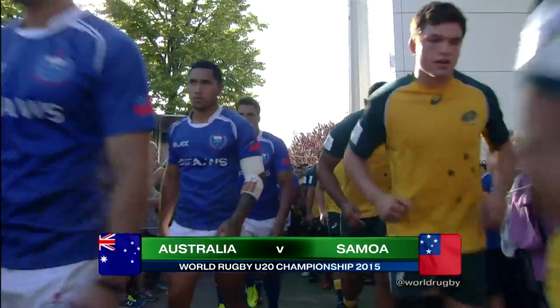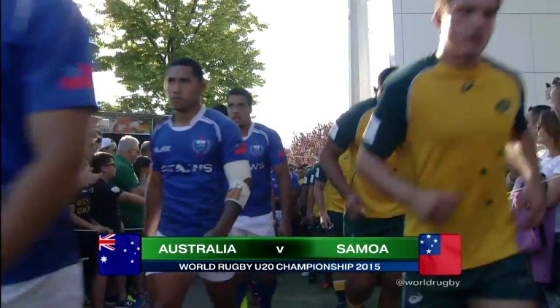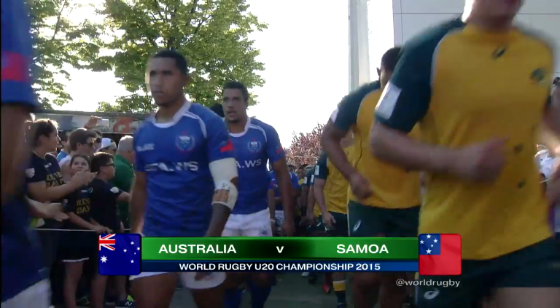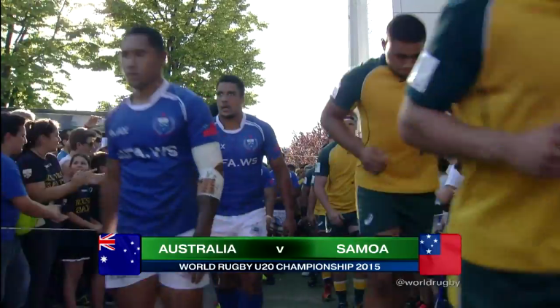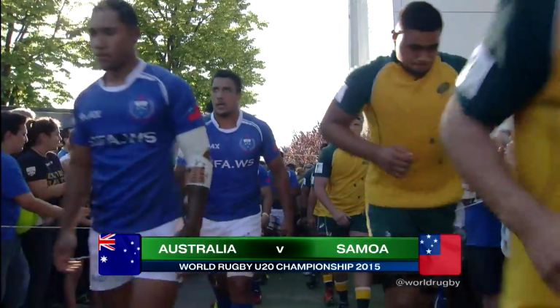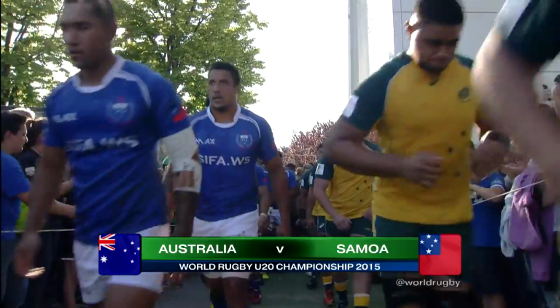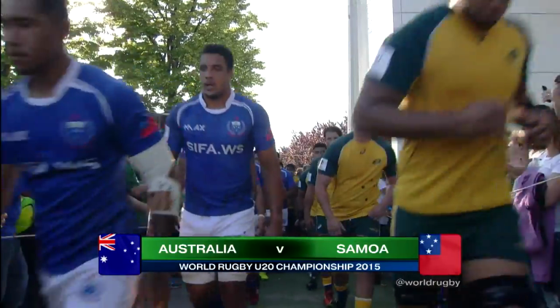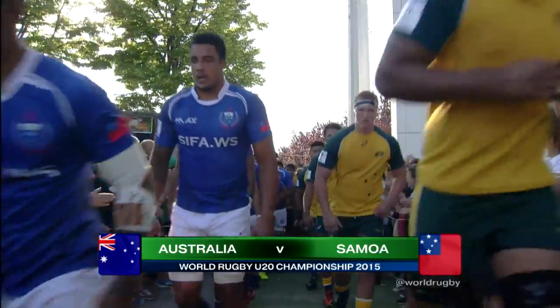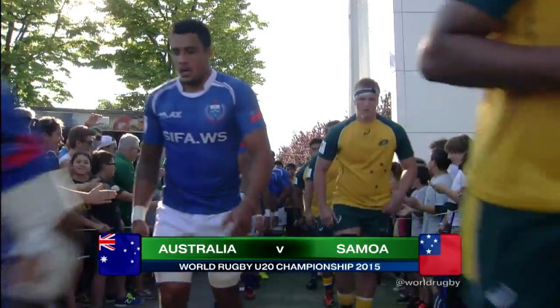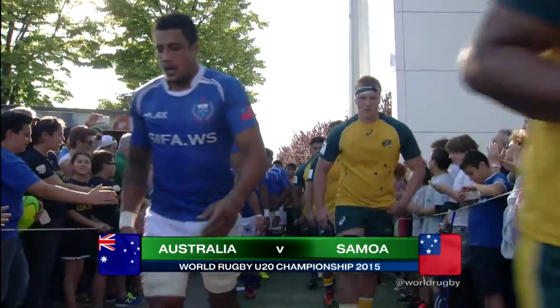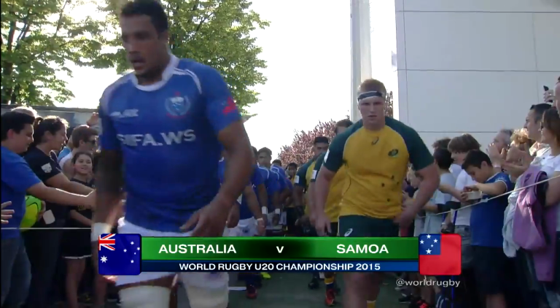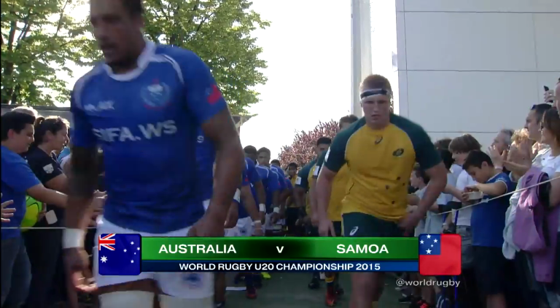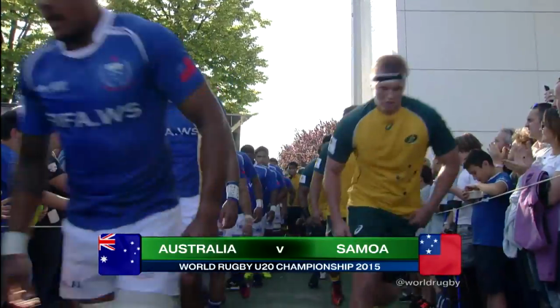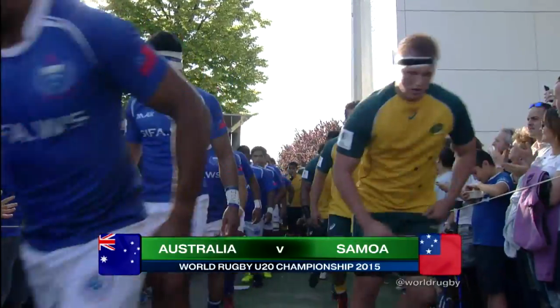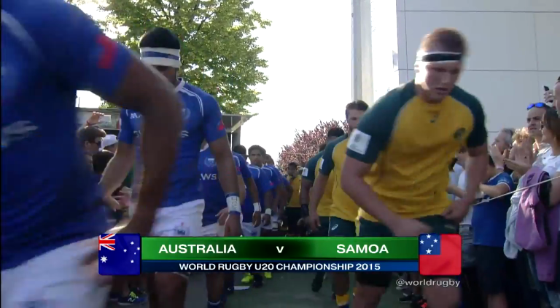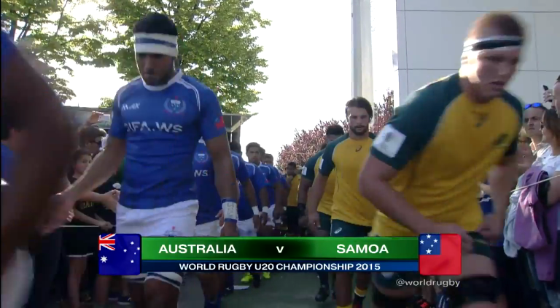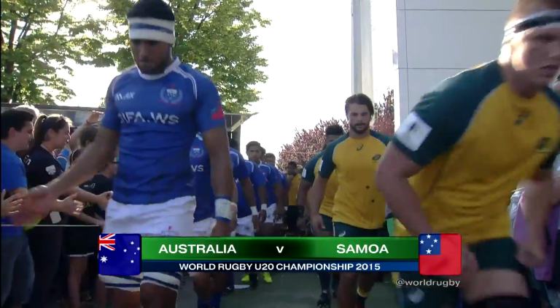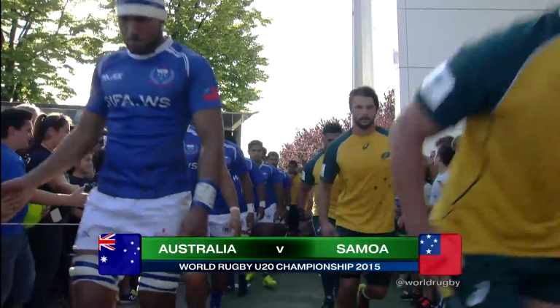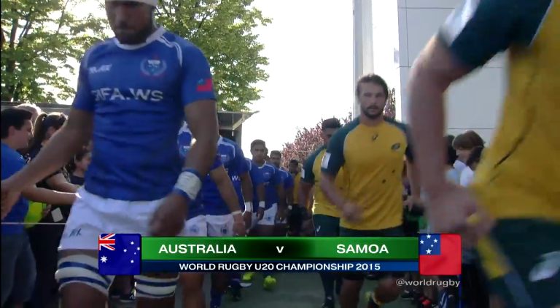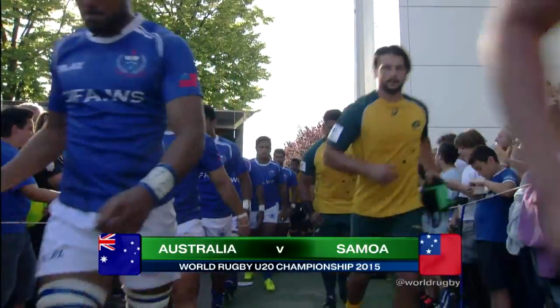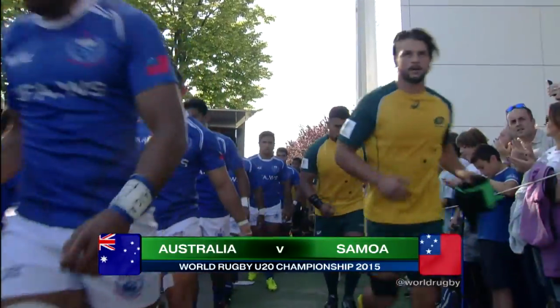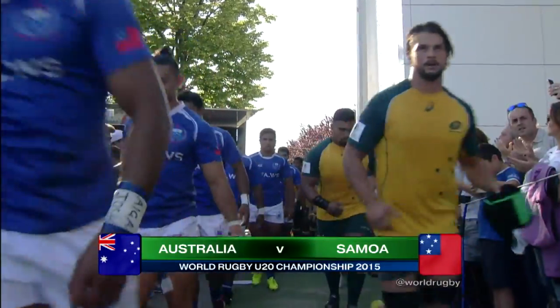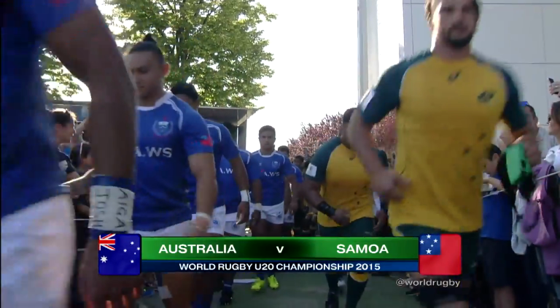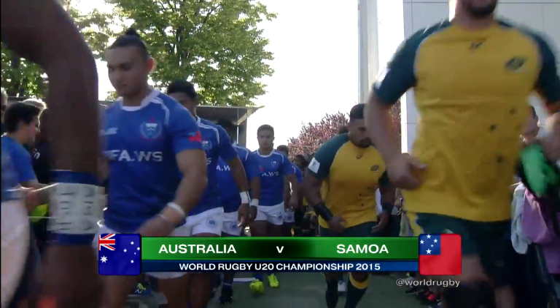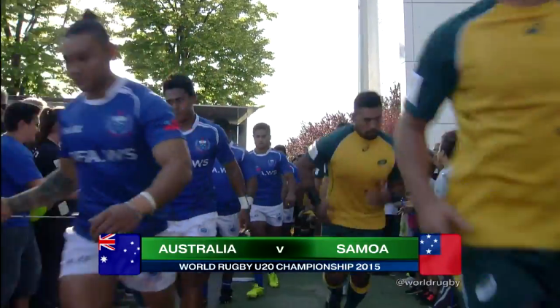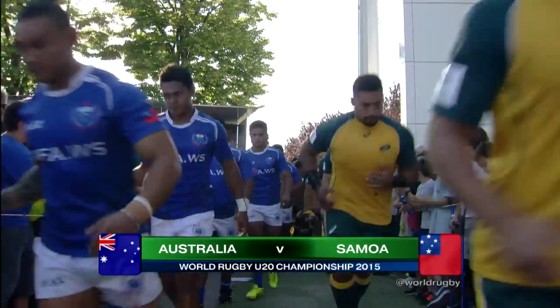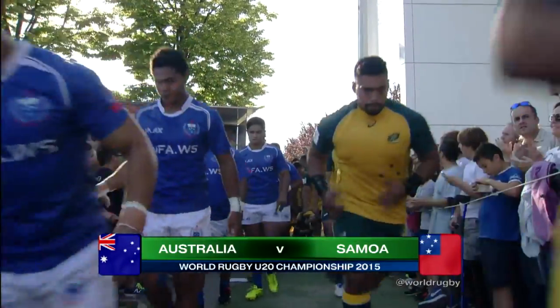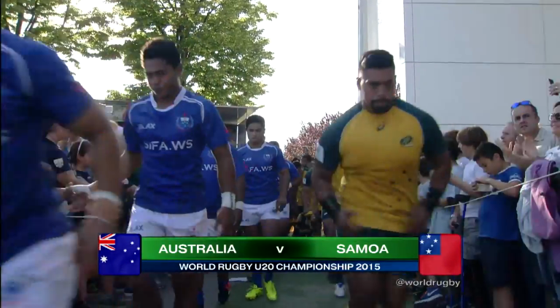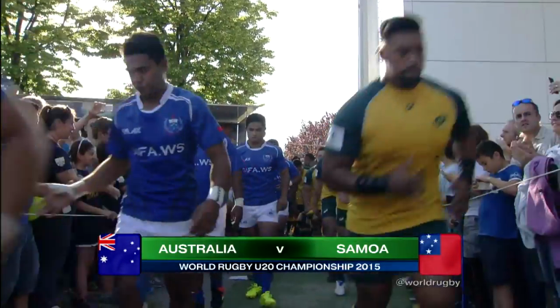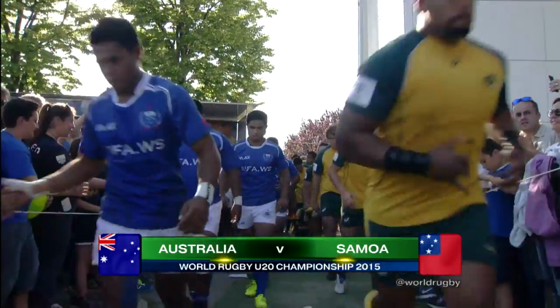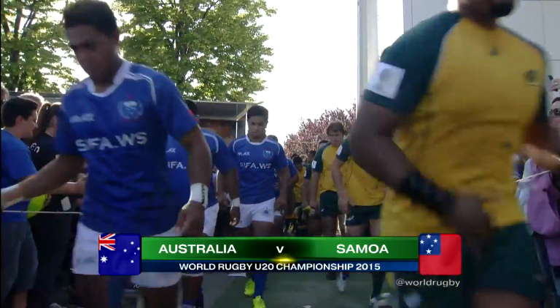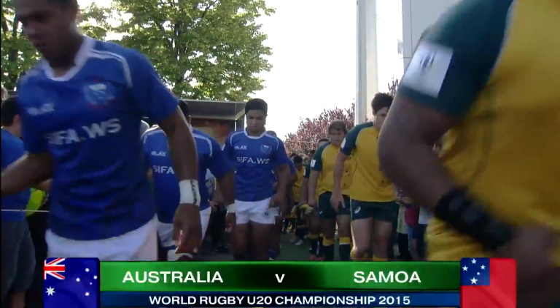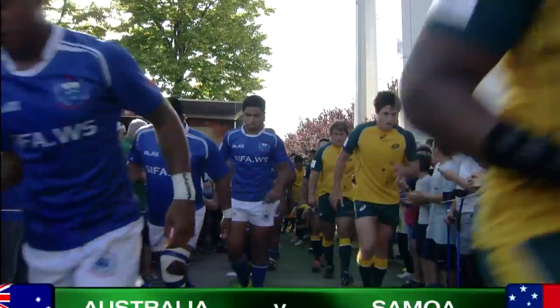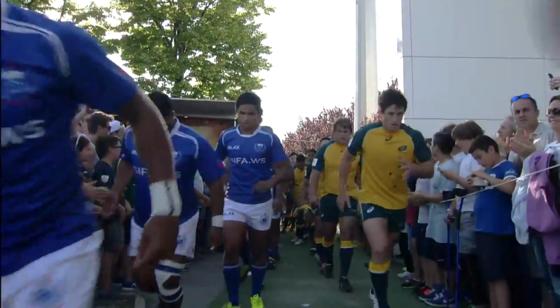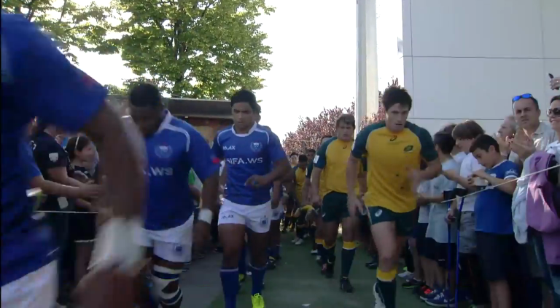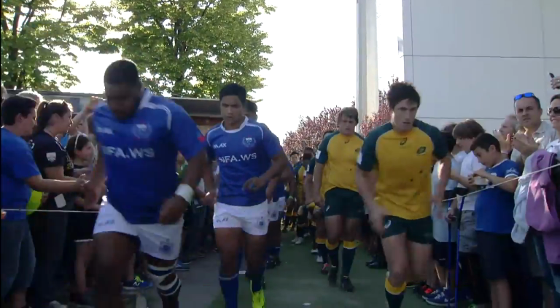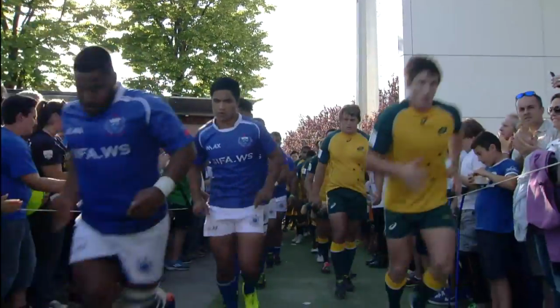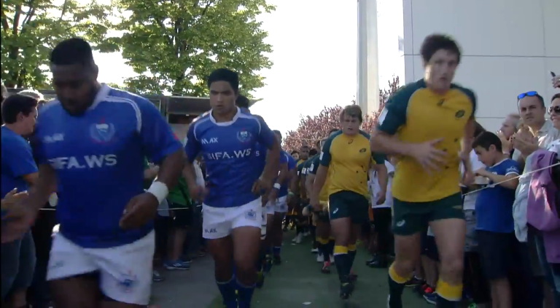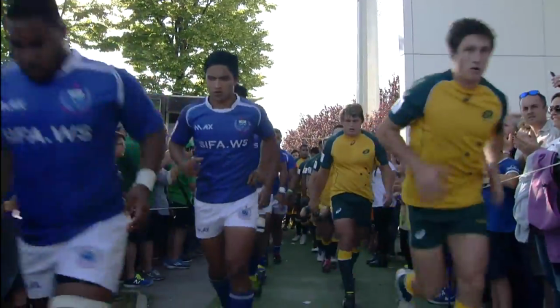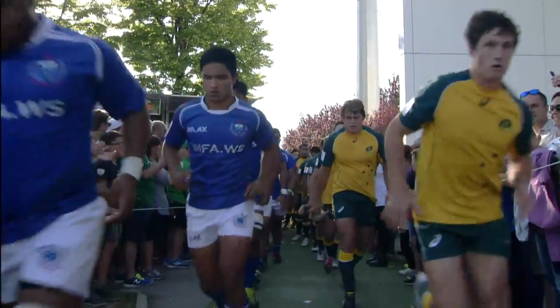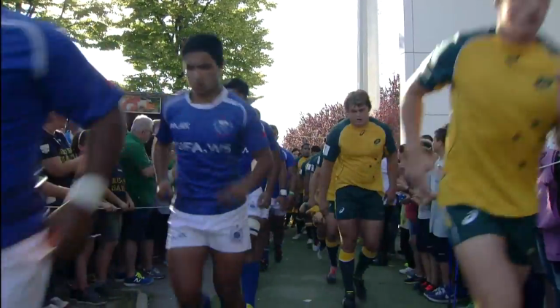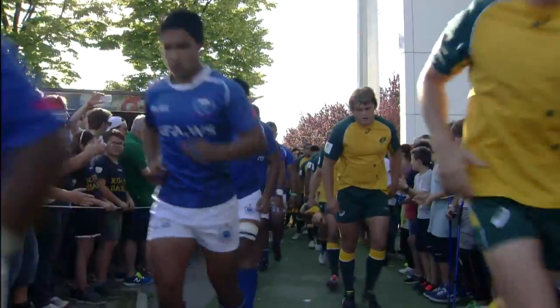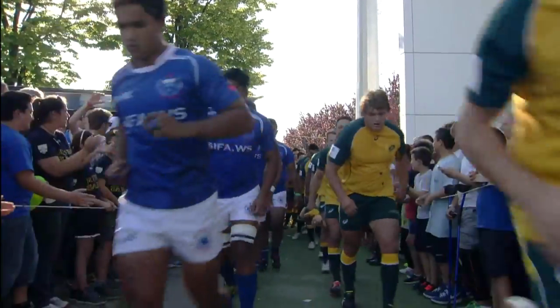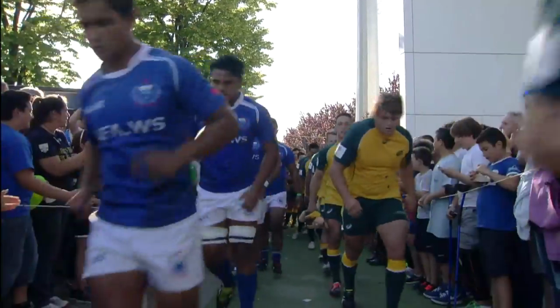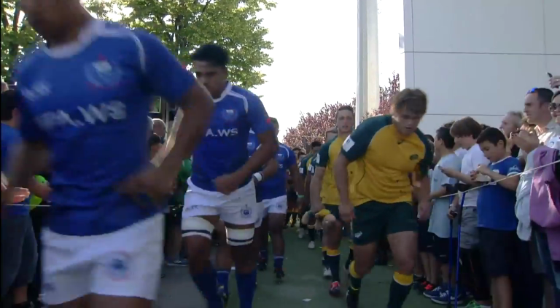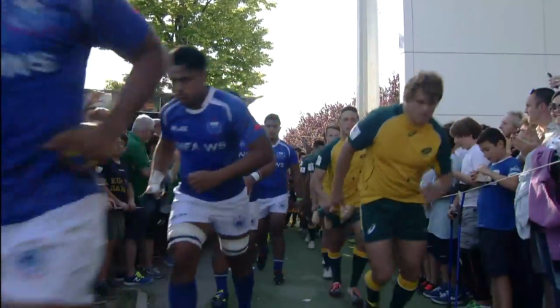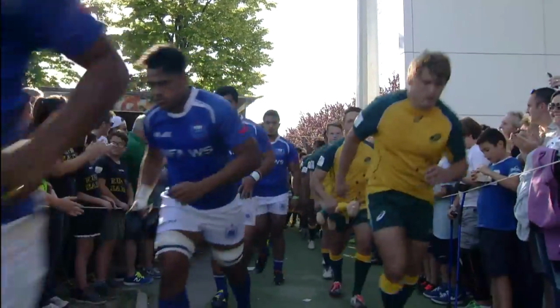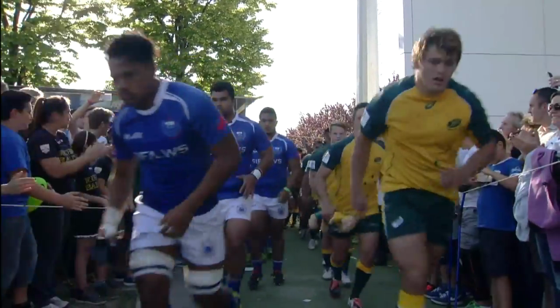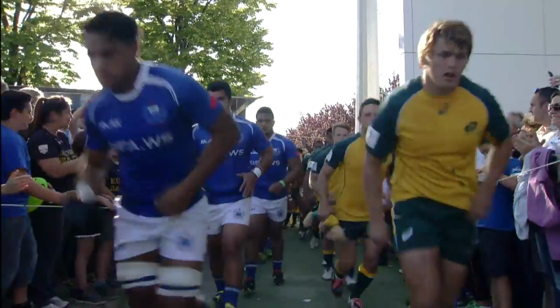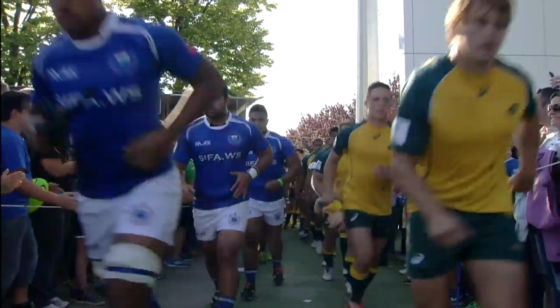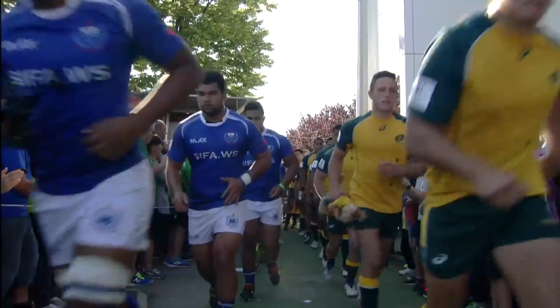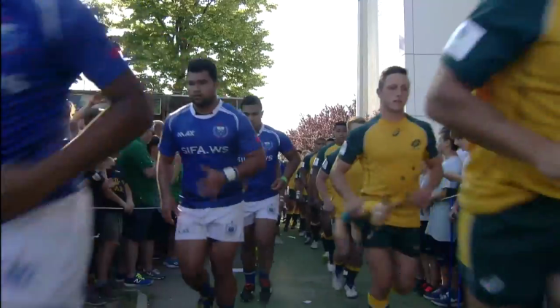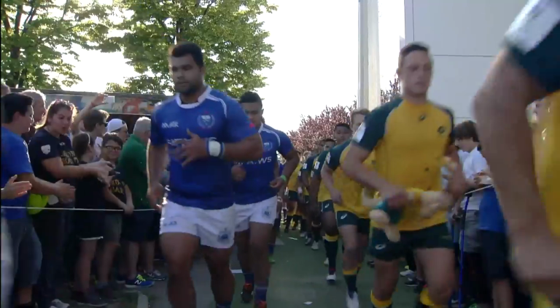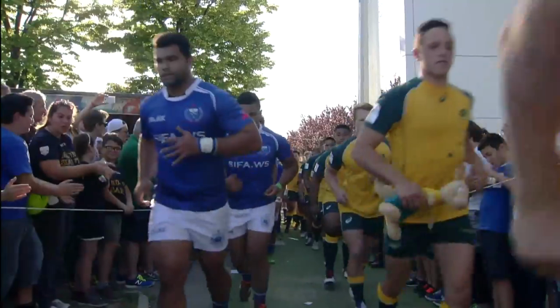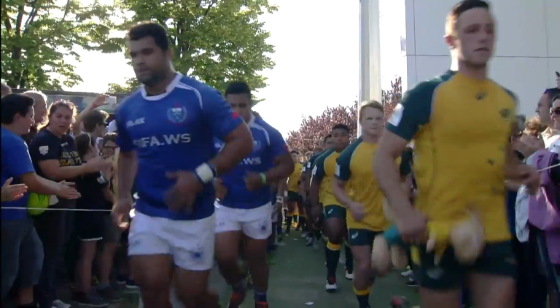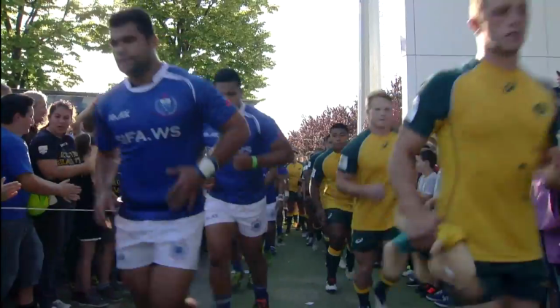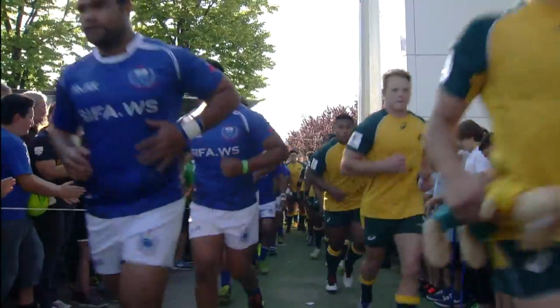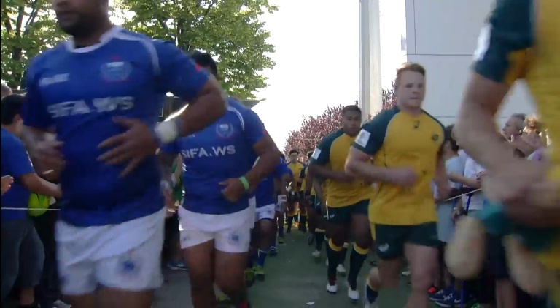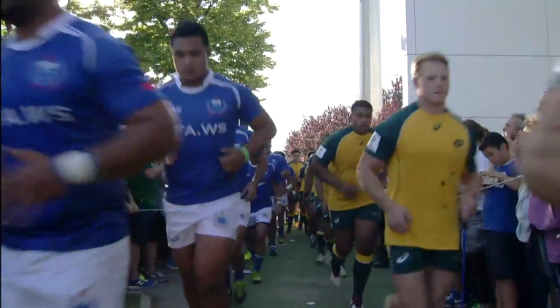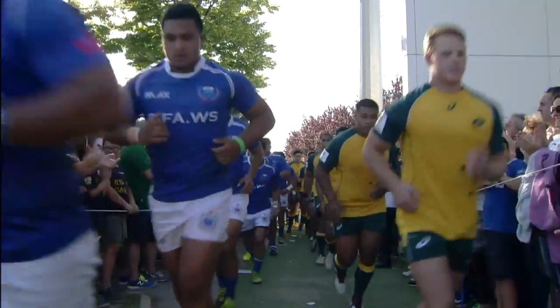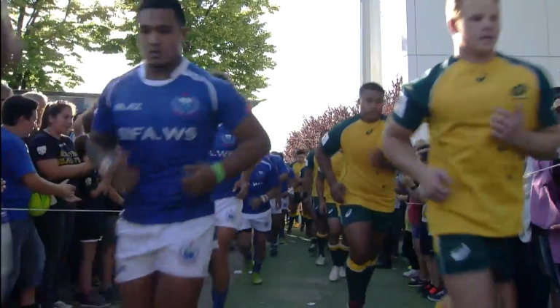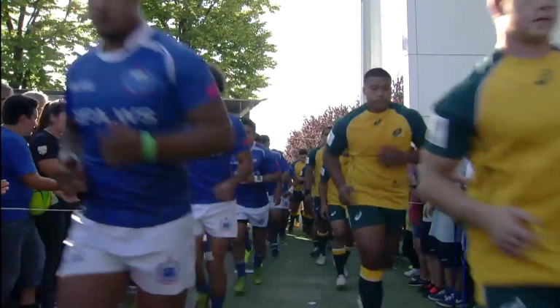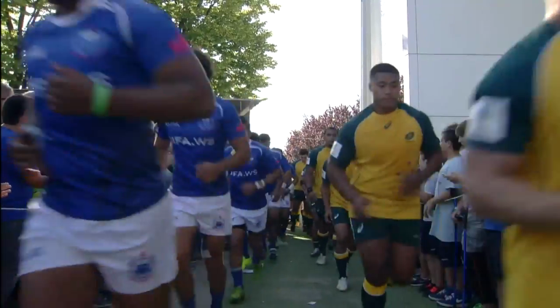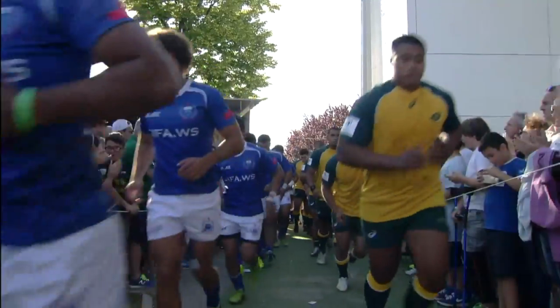As the teams make their way out onto the field, a very good crowd here in Palma — a very educated crowd about rugby.